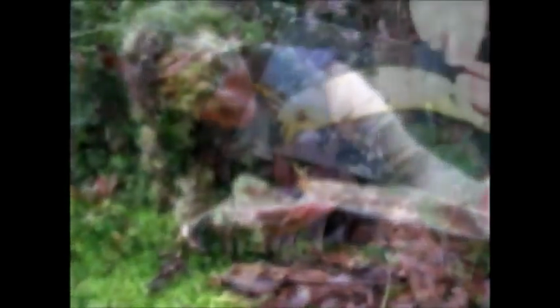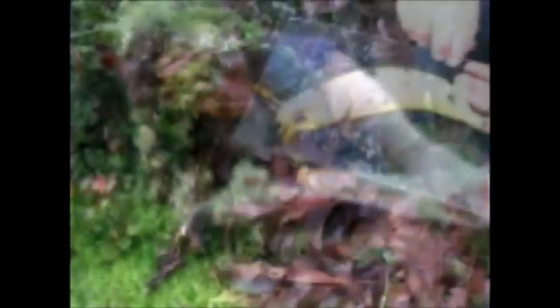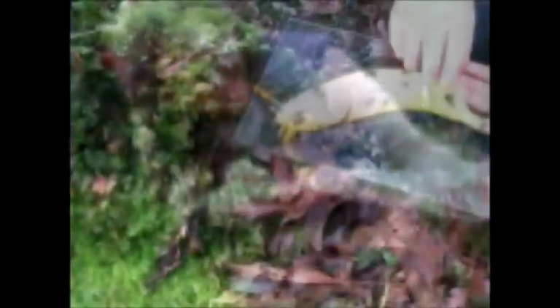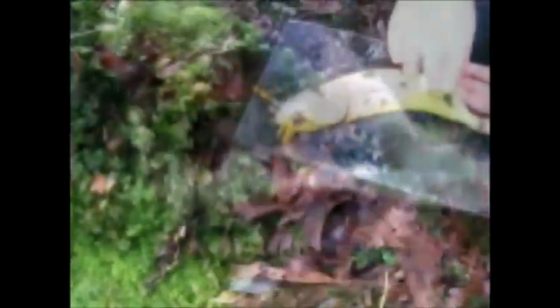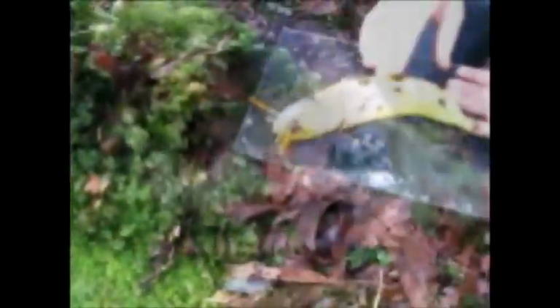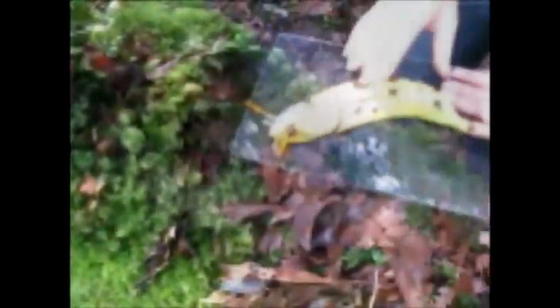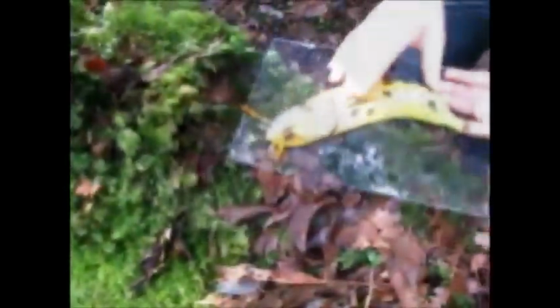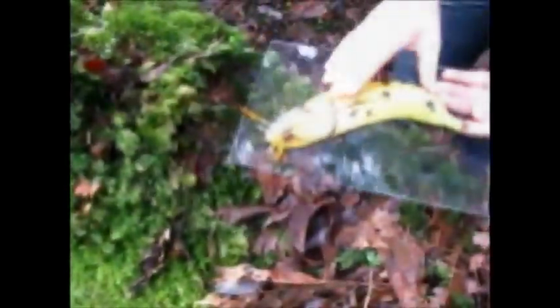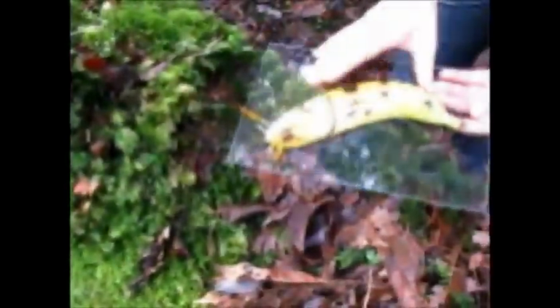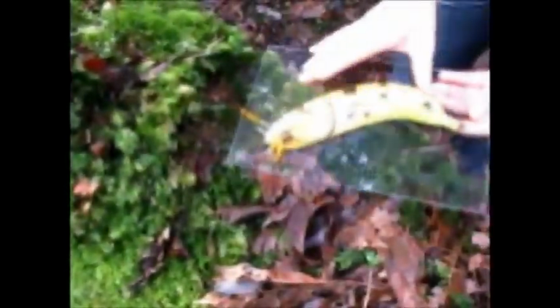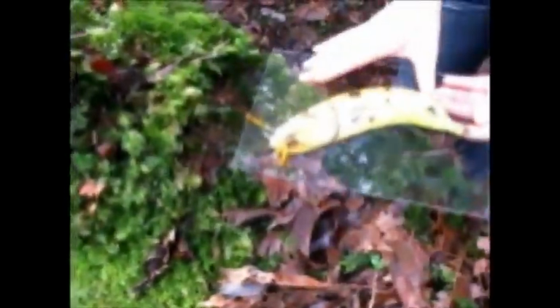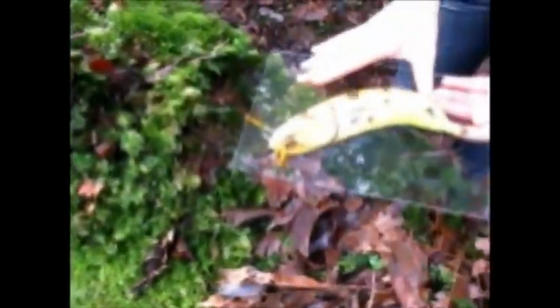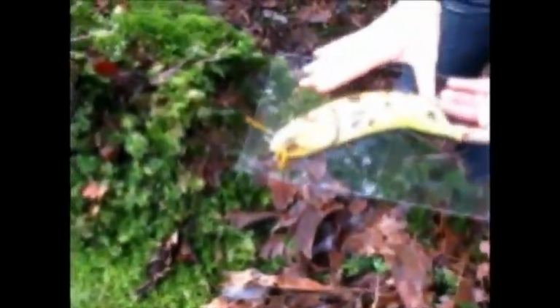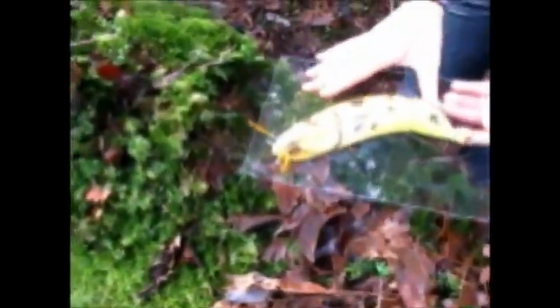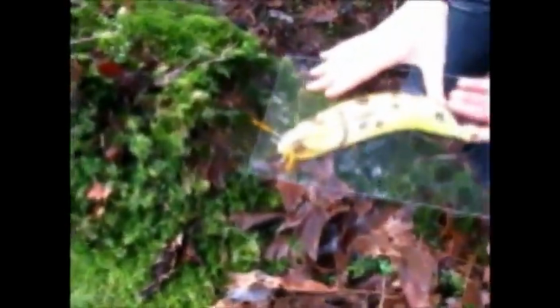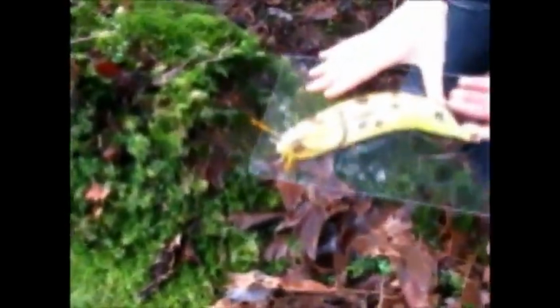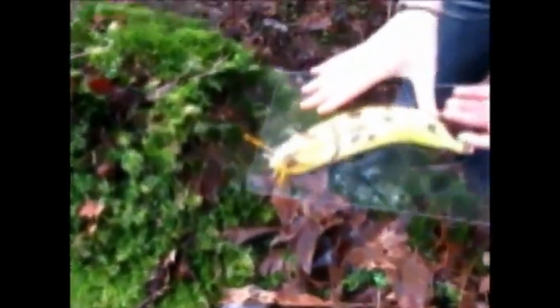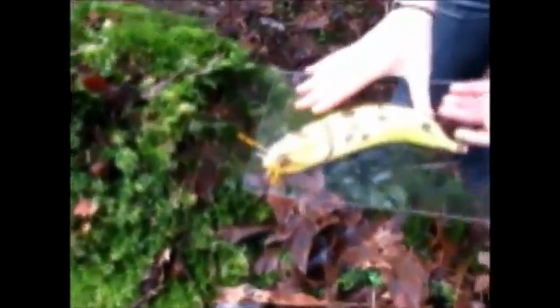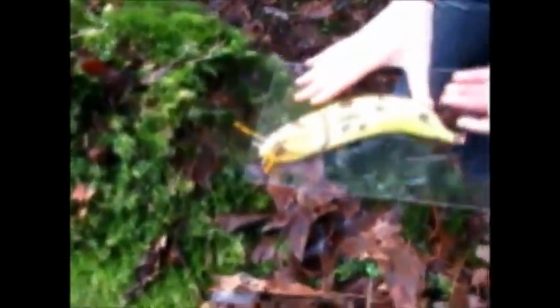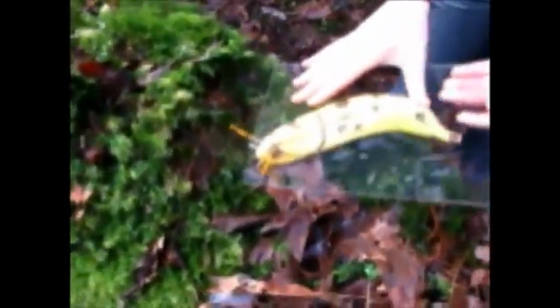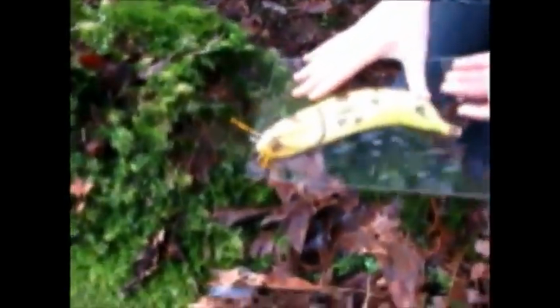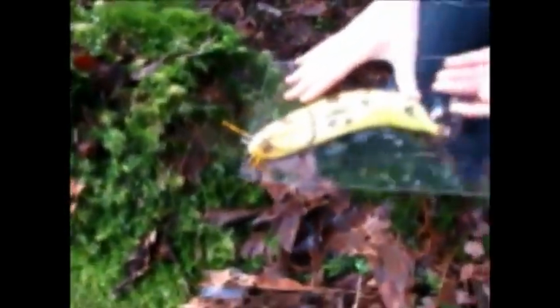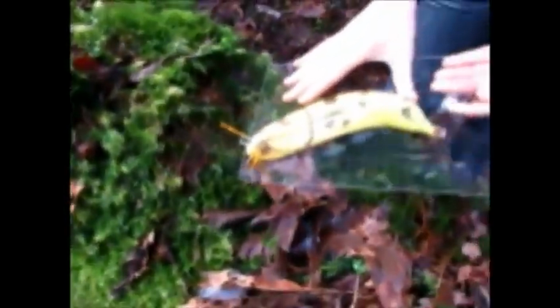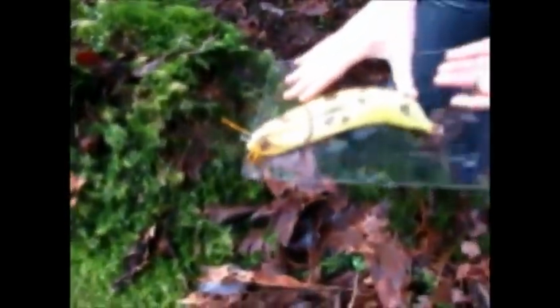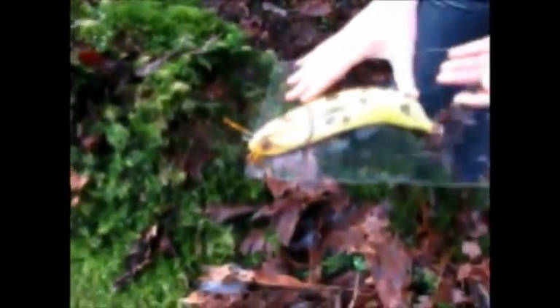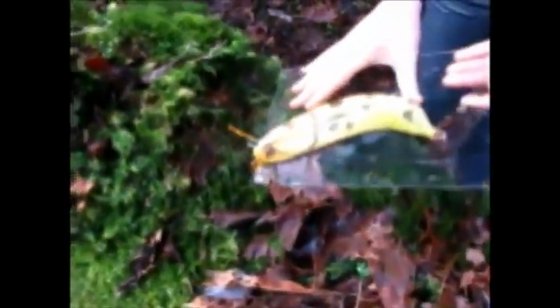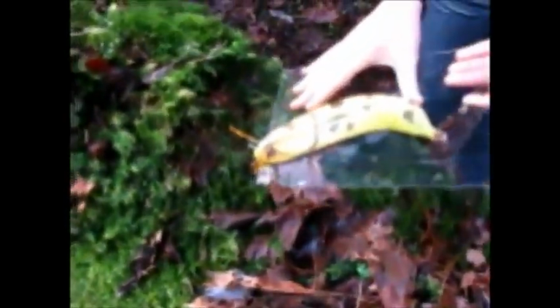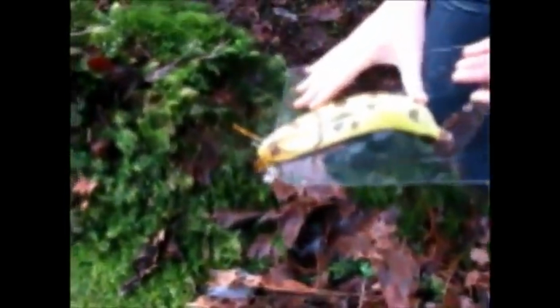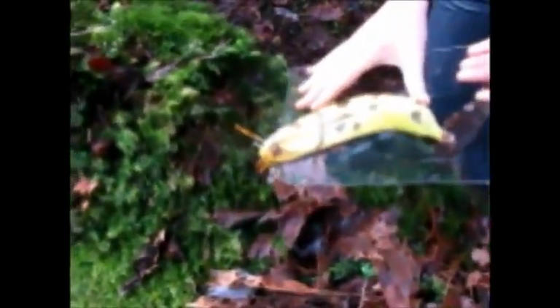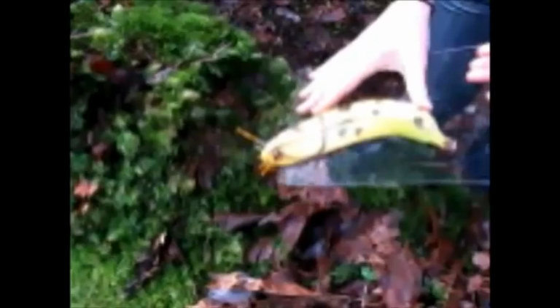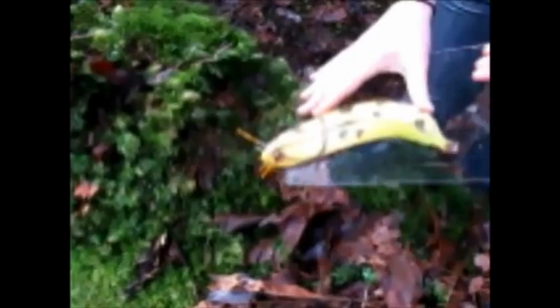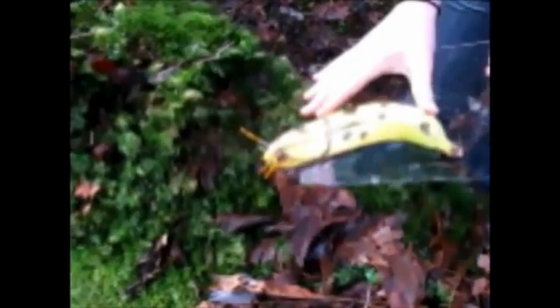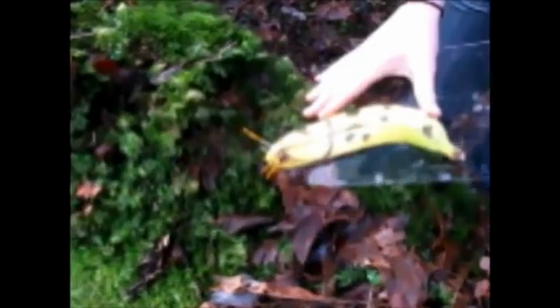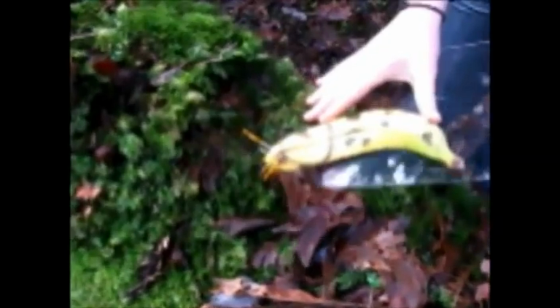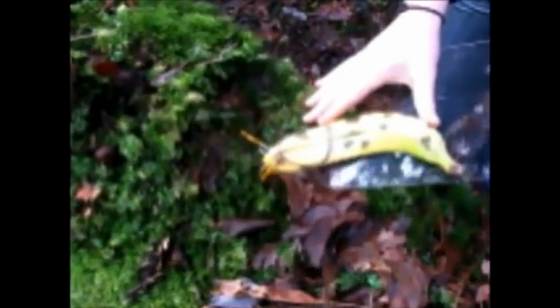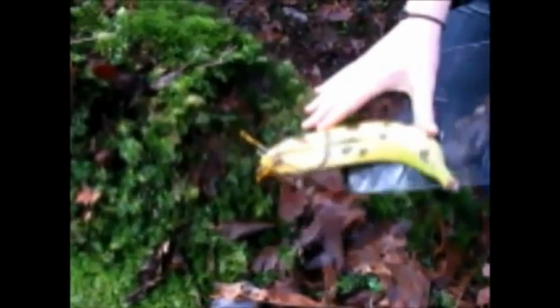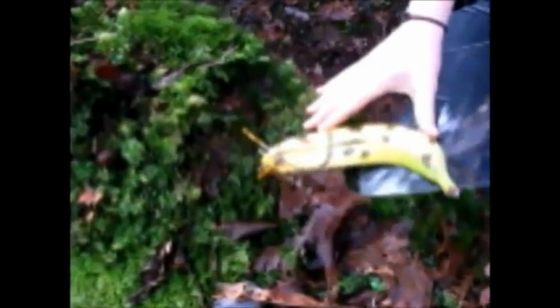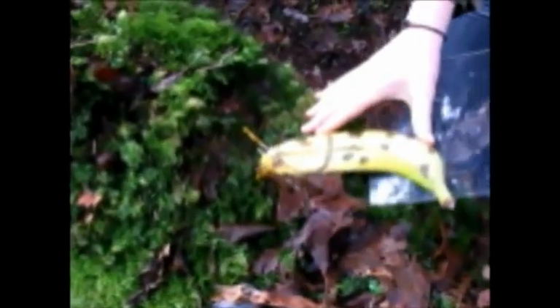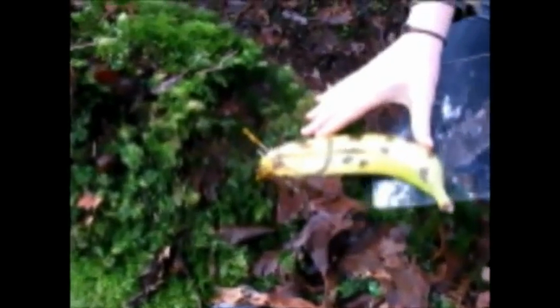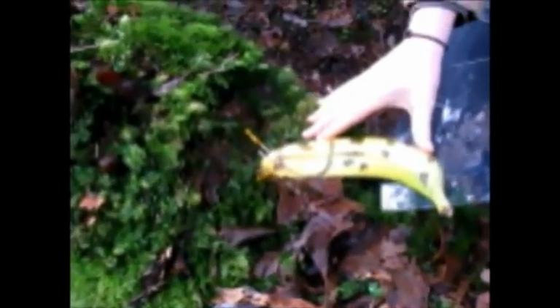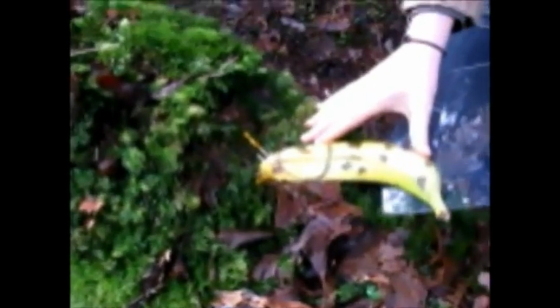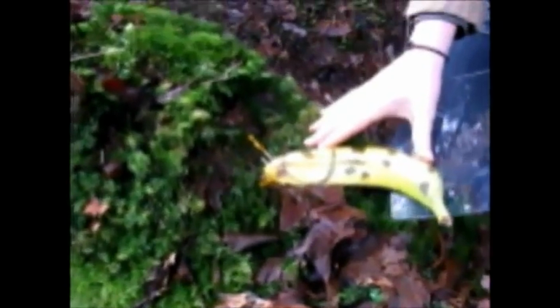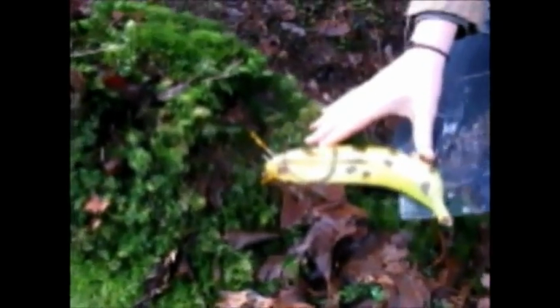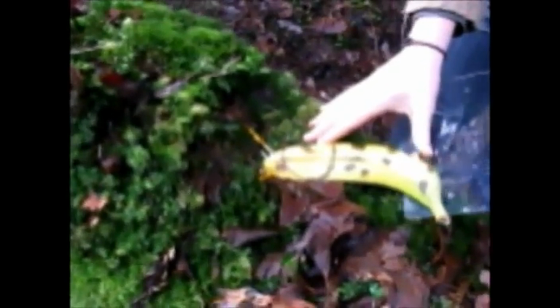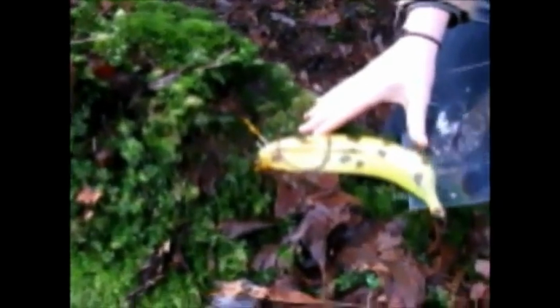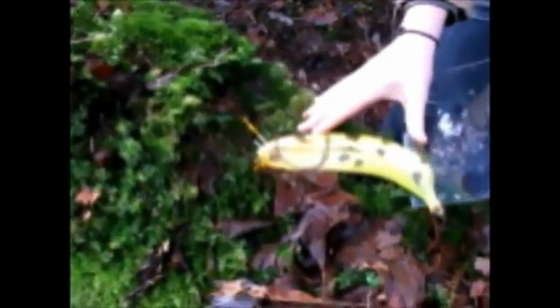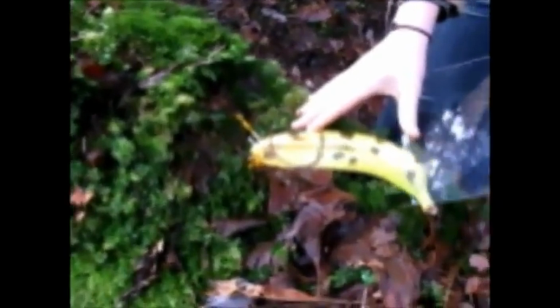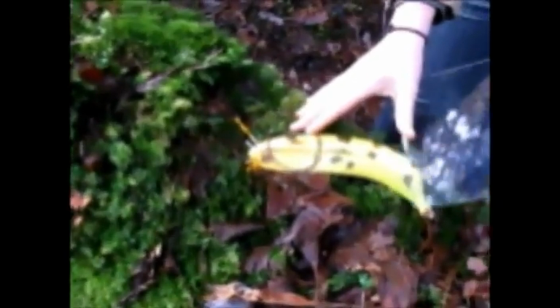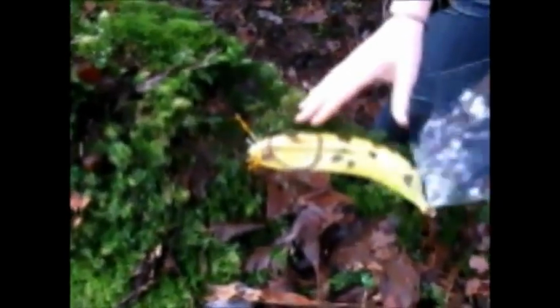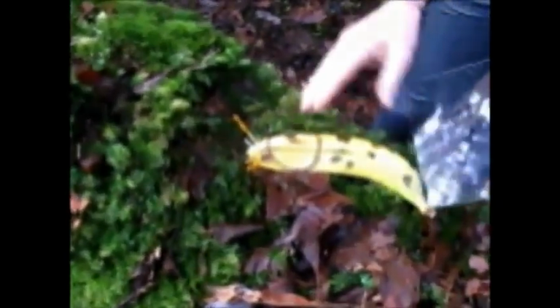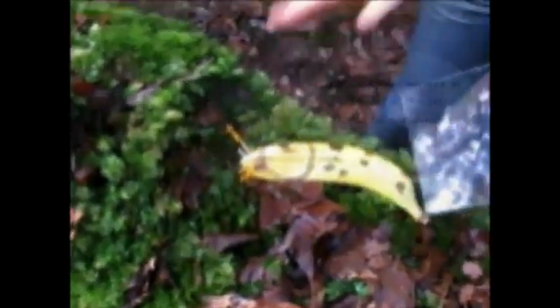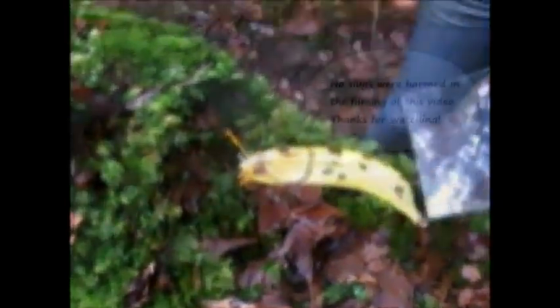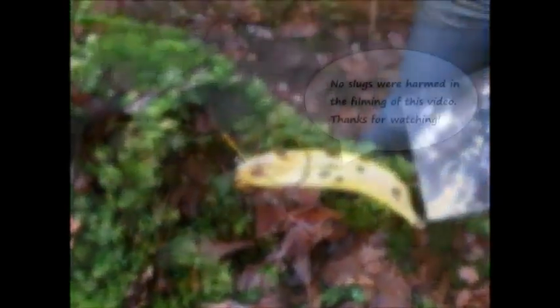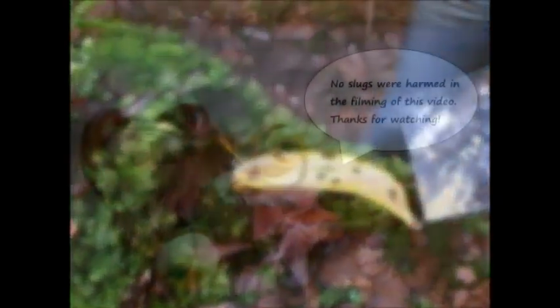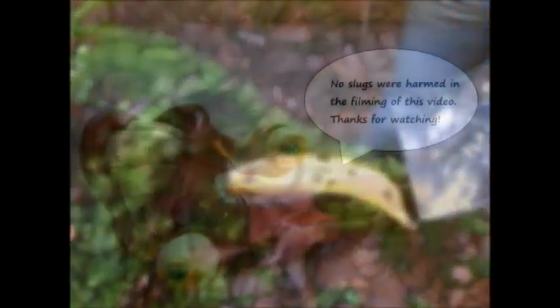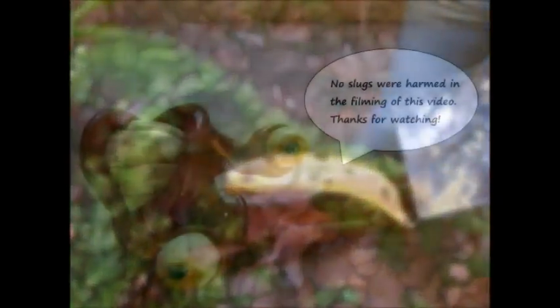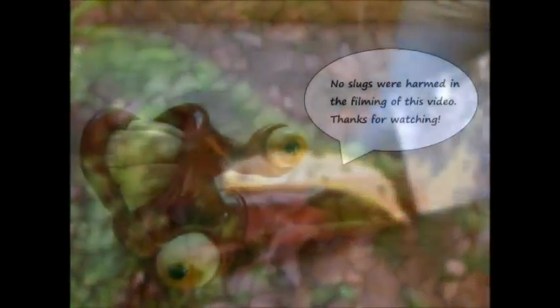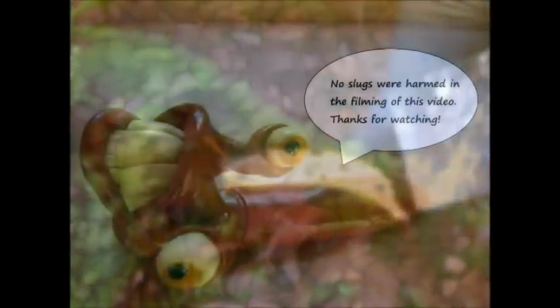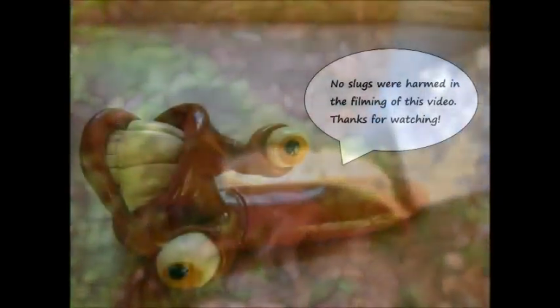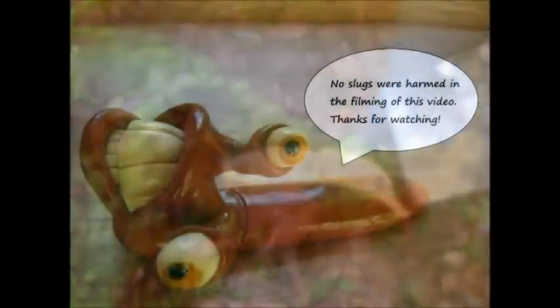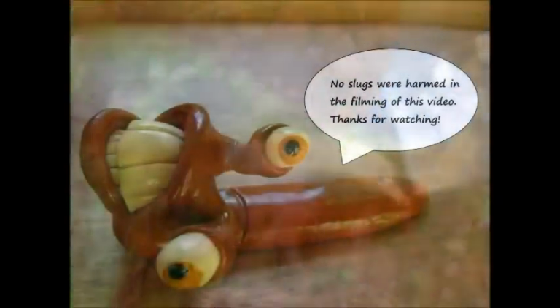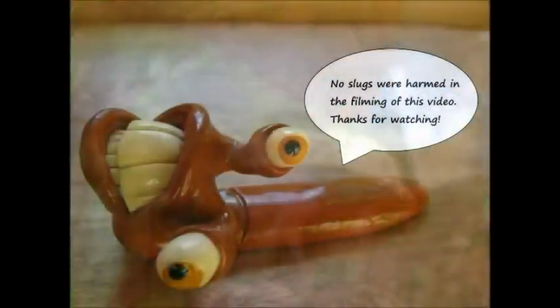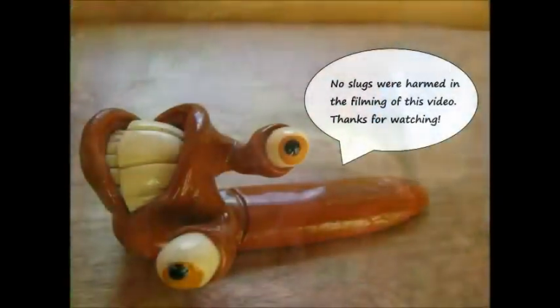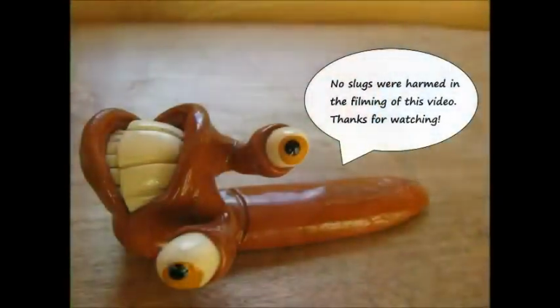Great! Before you go, let your little slug friend go! Bye!